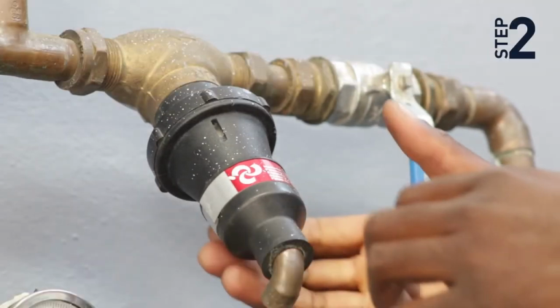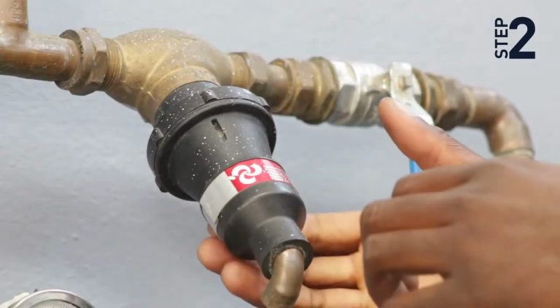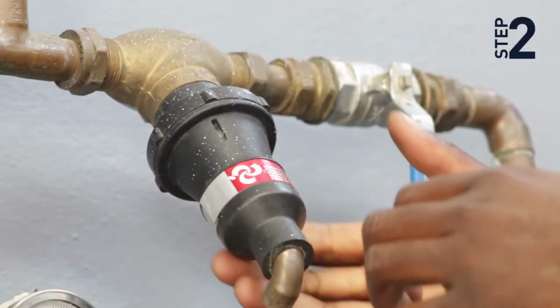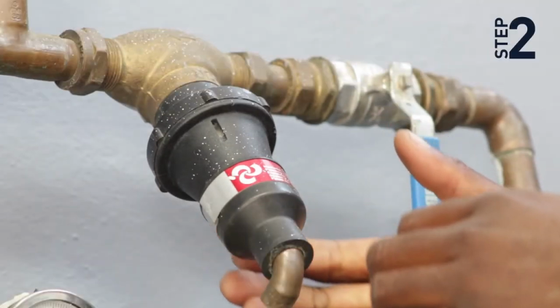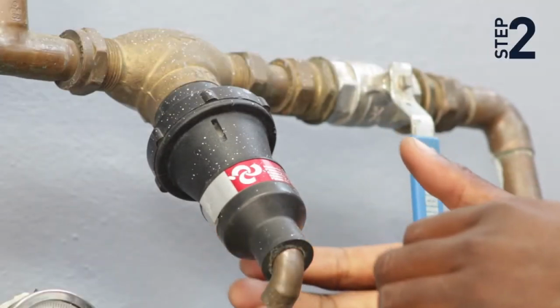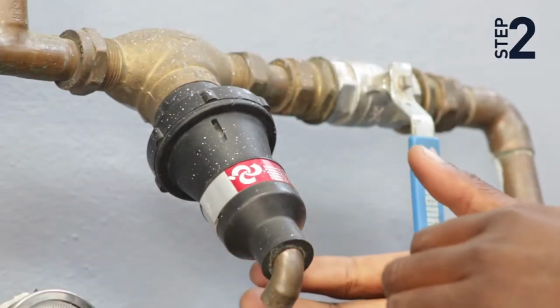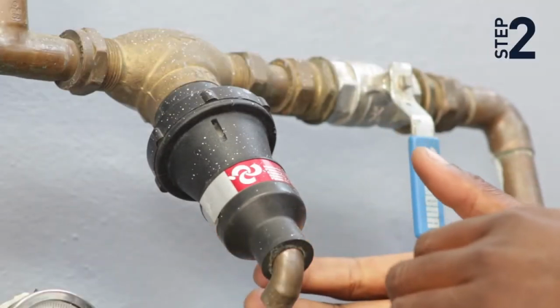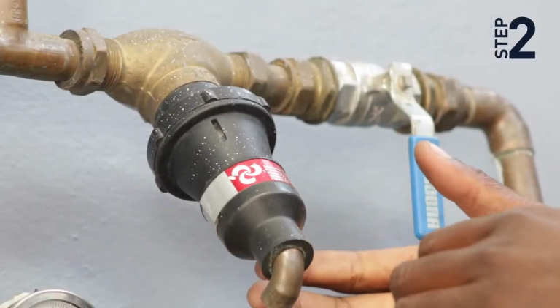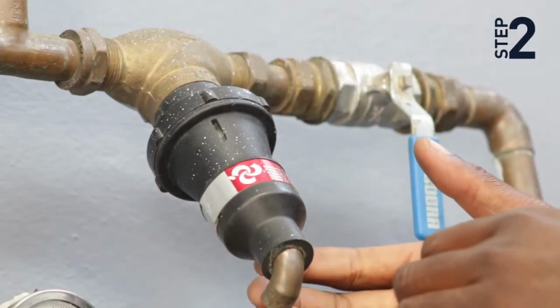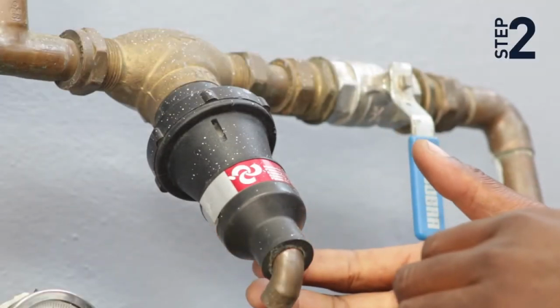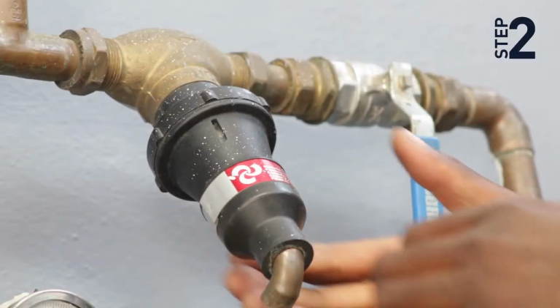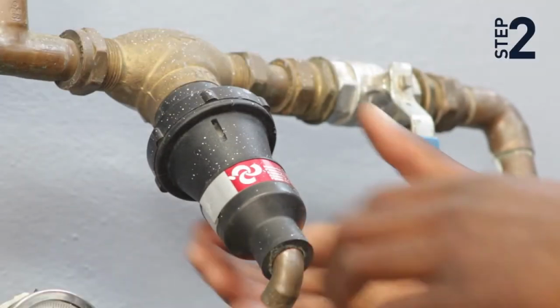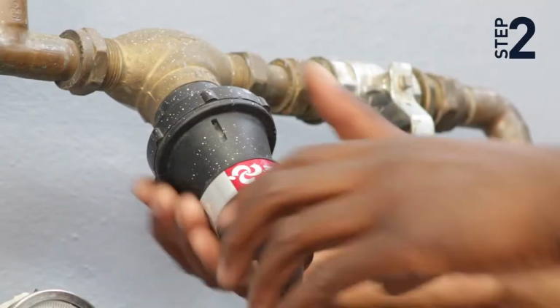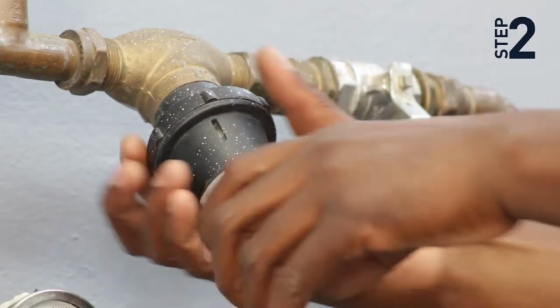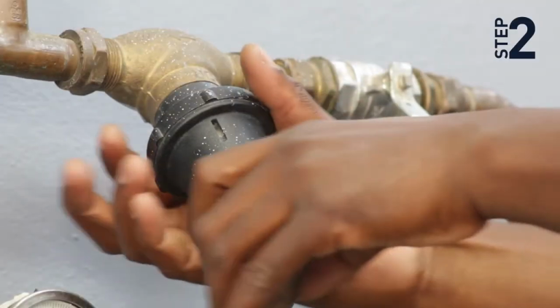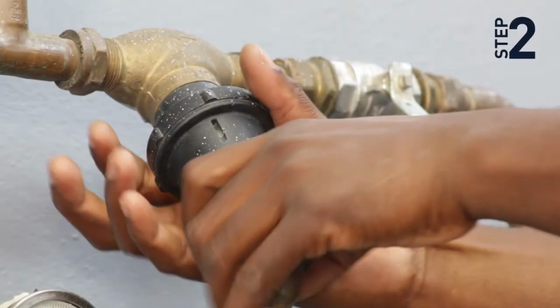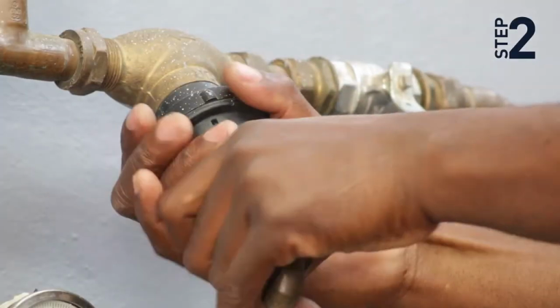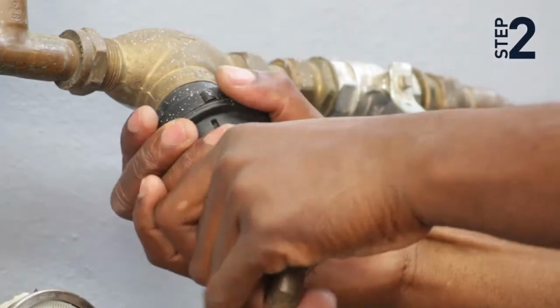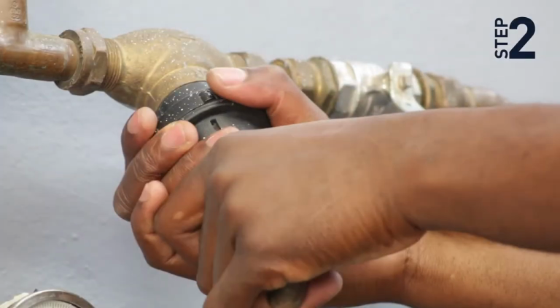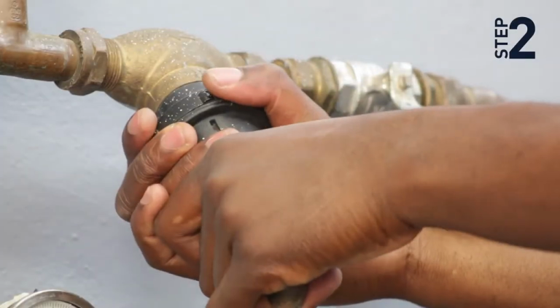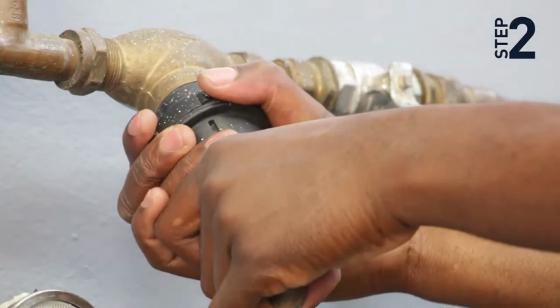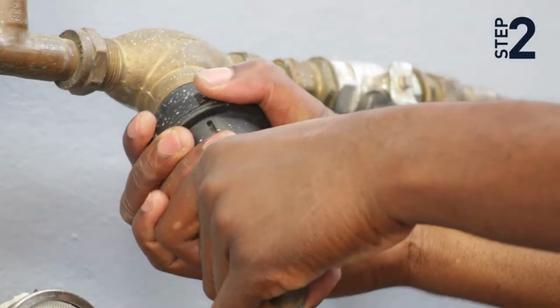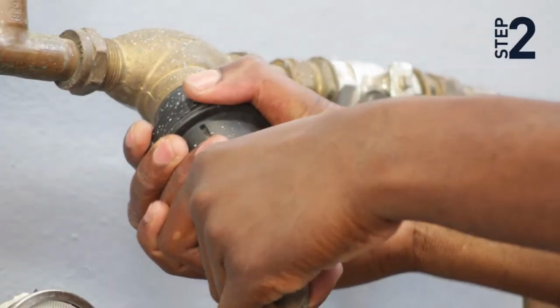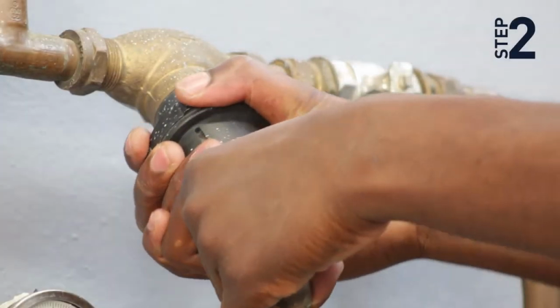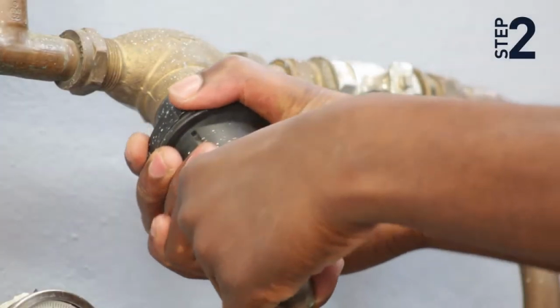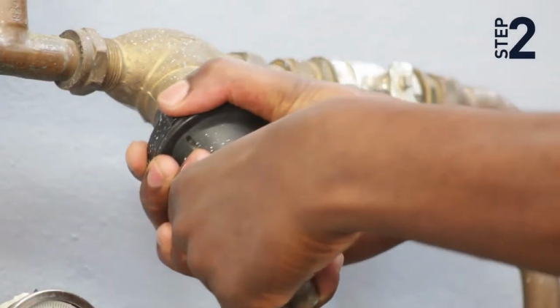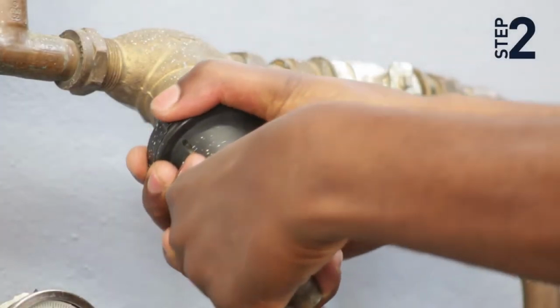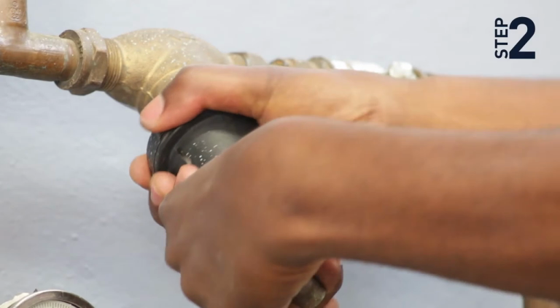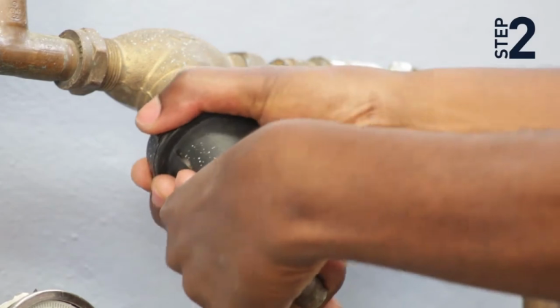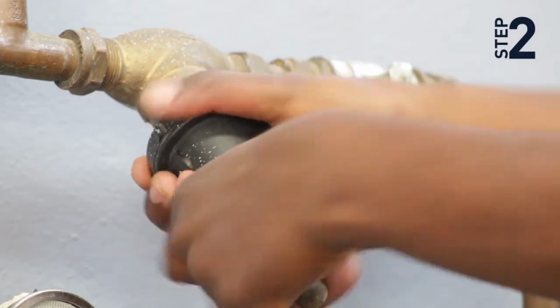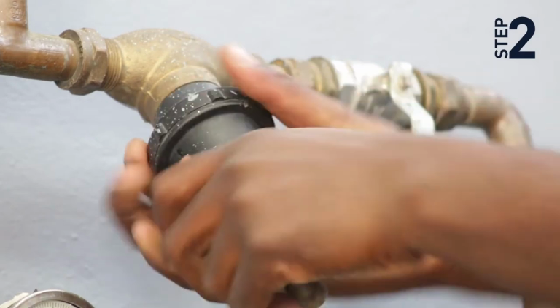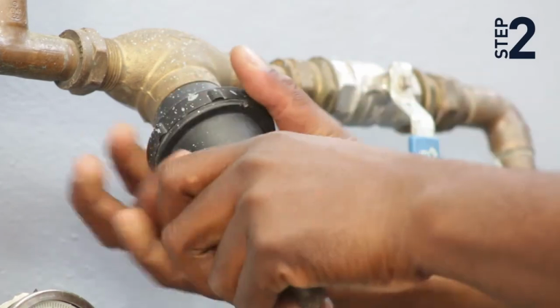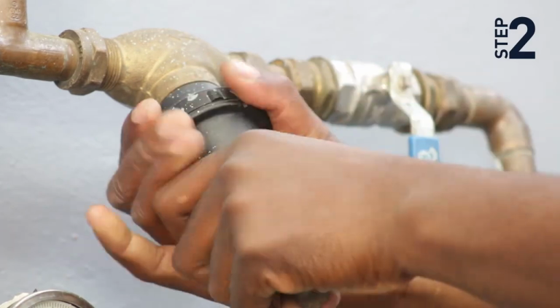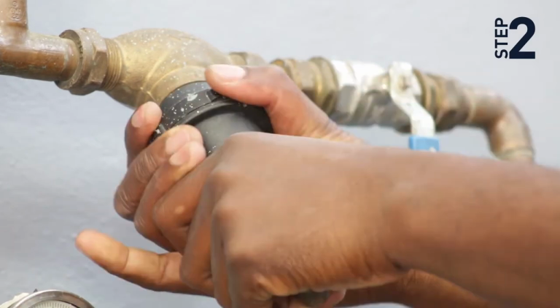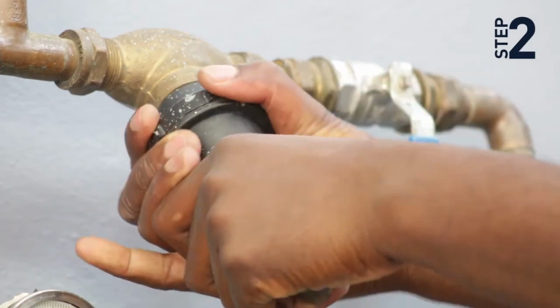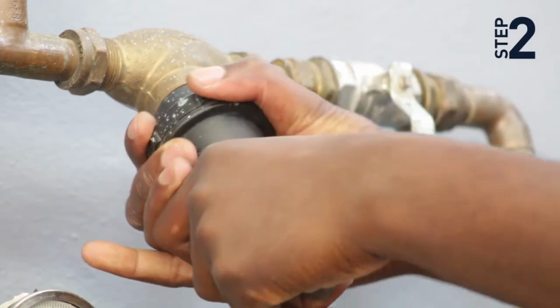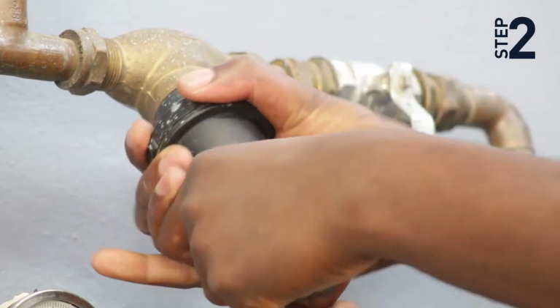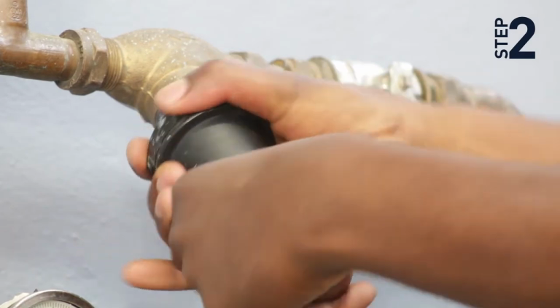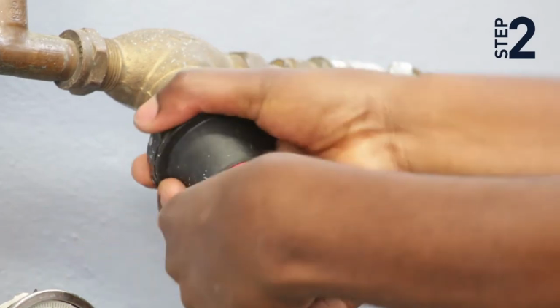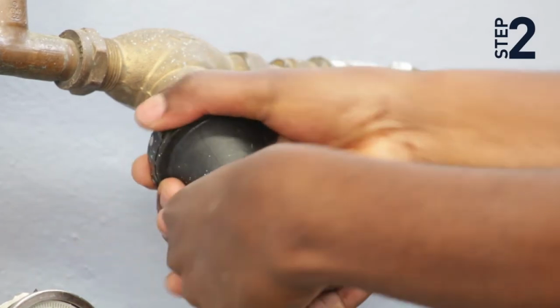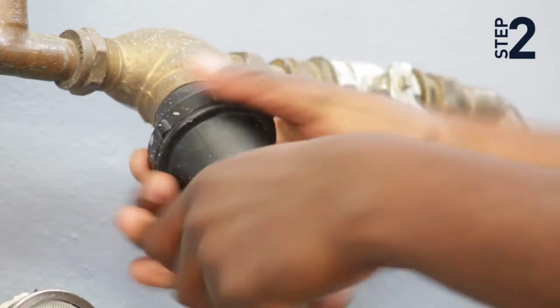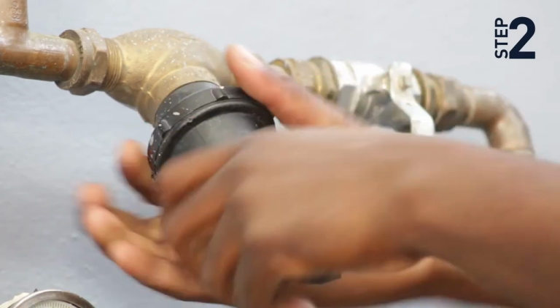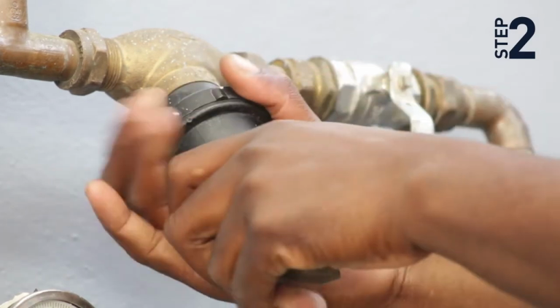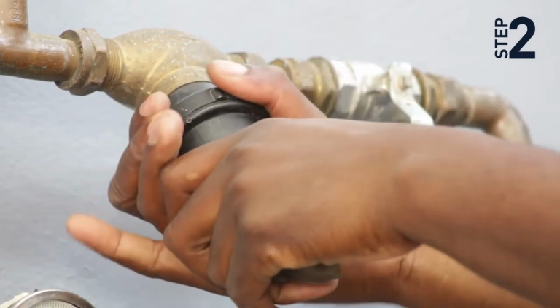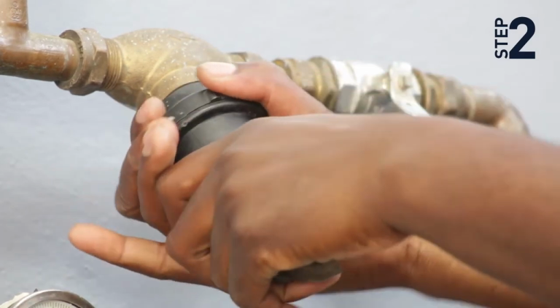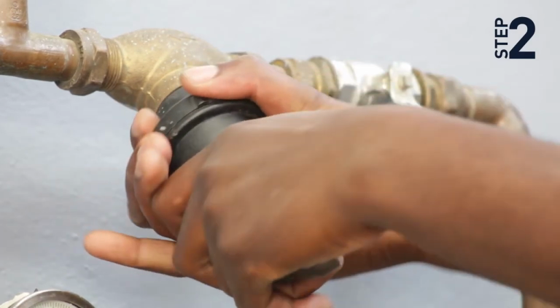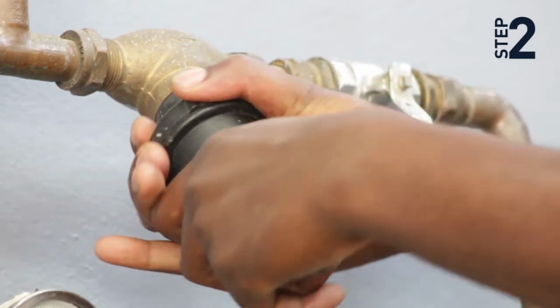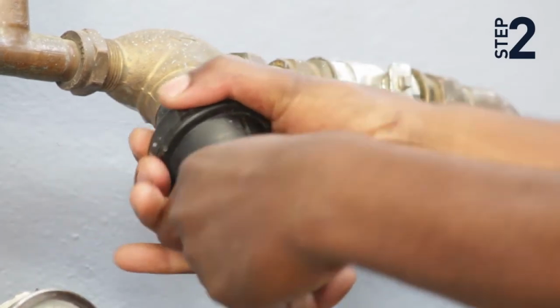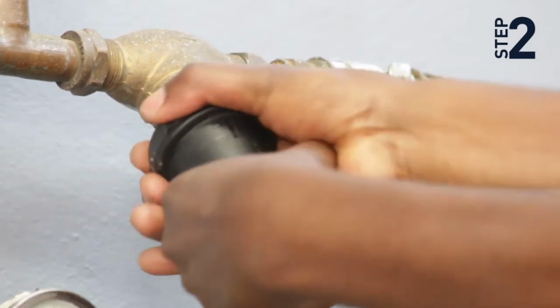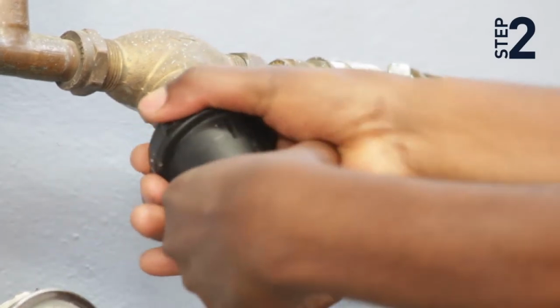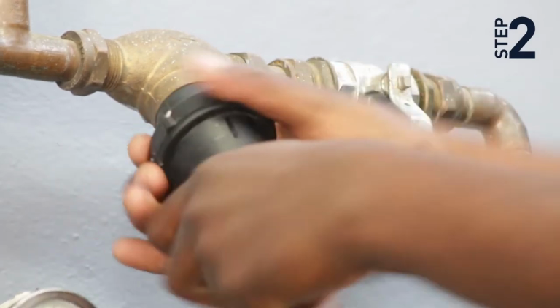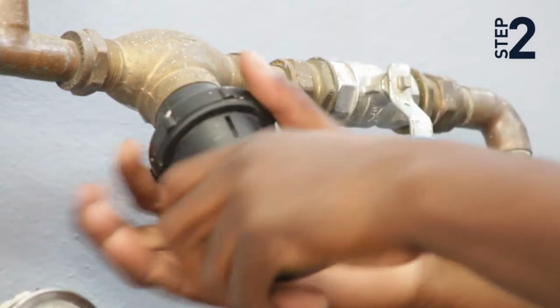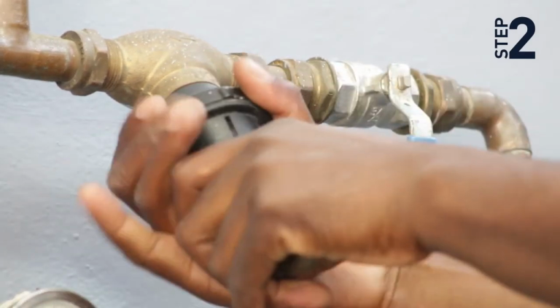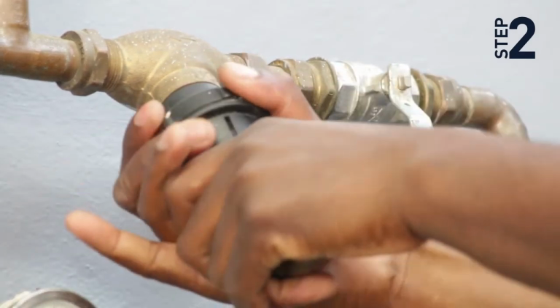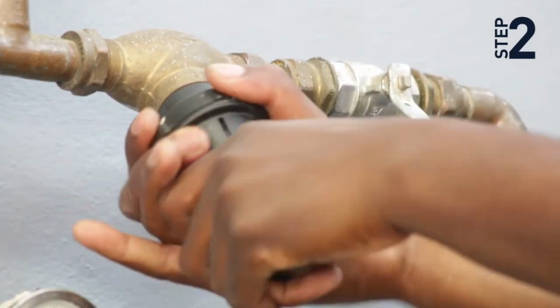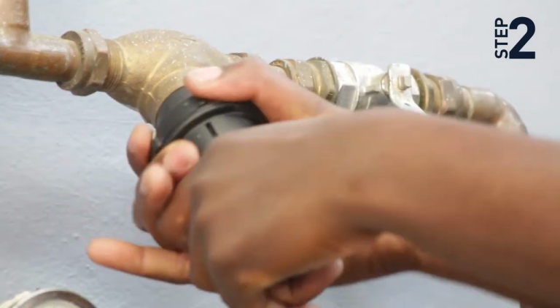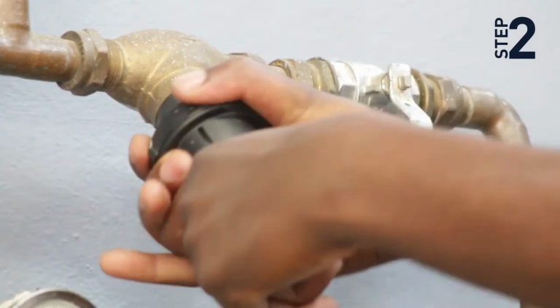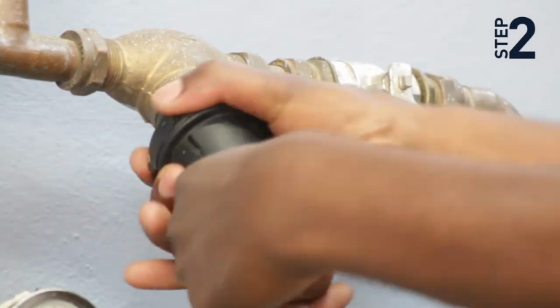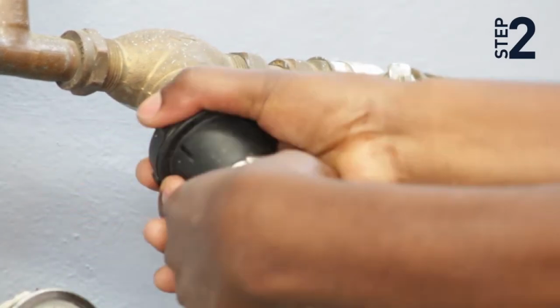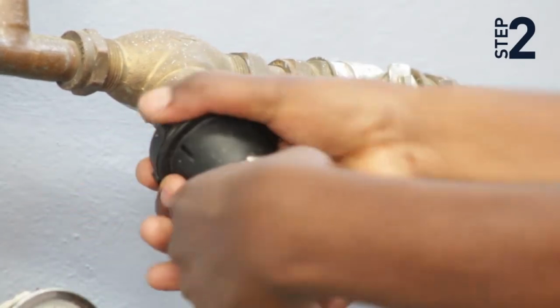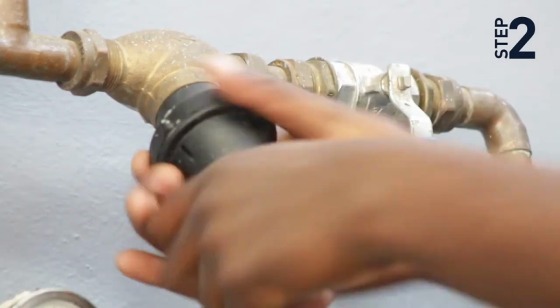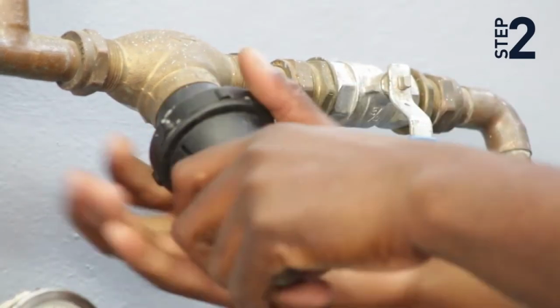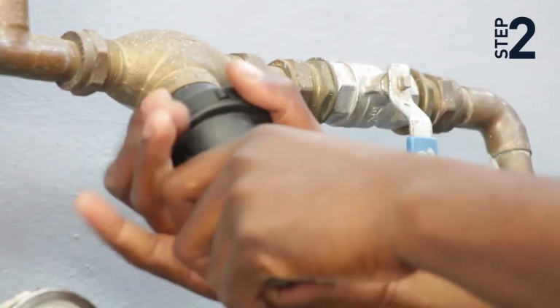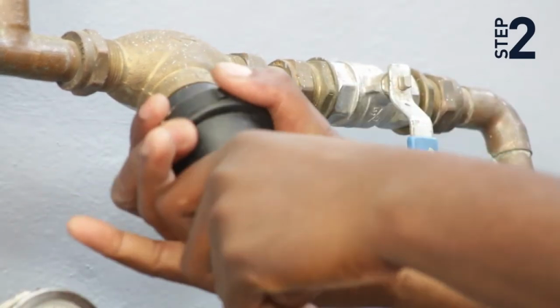Step 2: Remove the faulty MasterFlow 2 cartridge. You may need to use a suitable wrench.